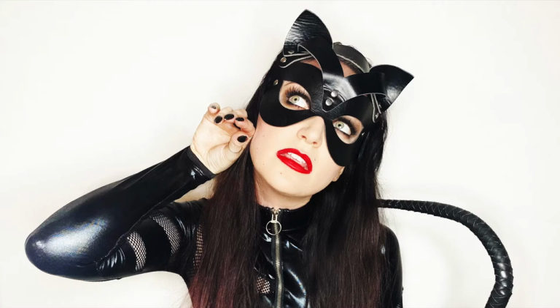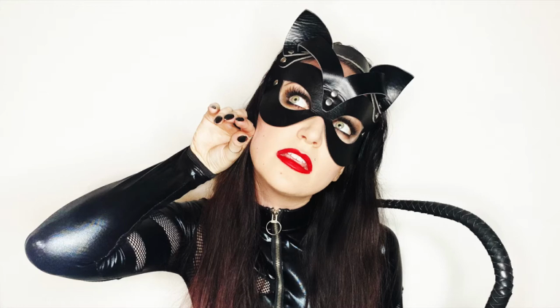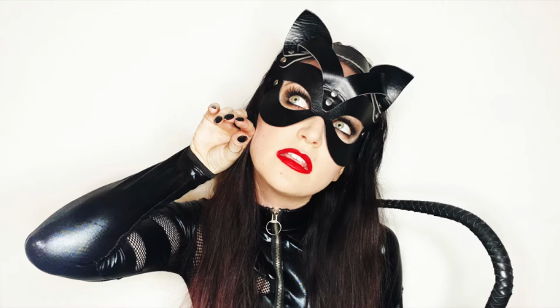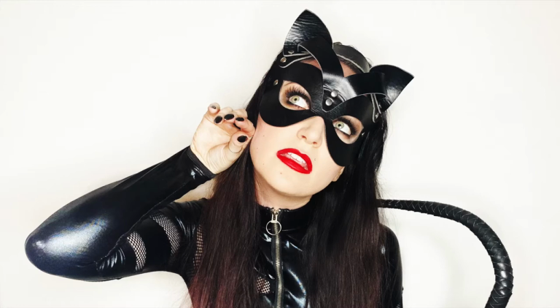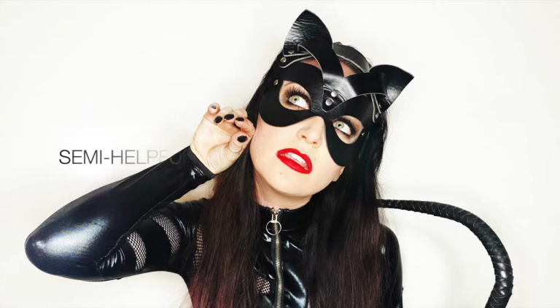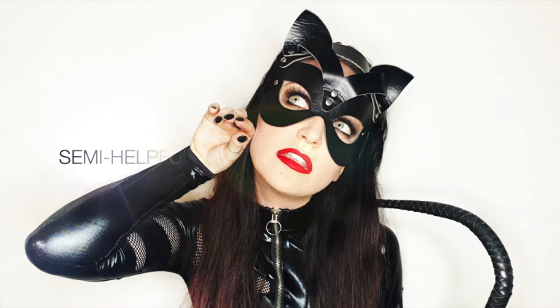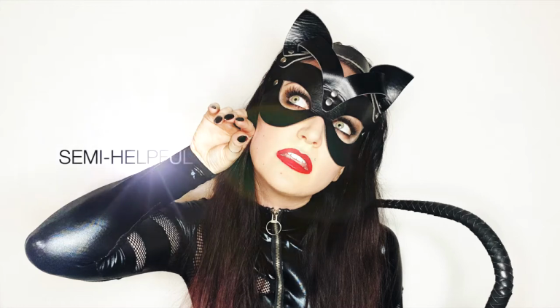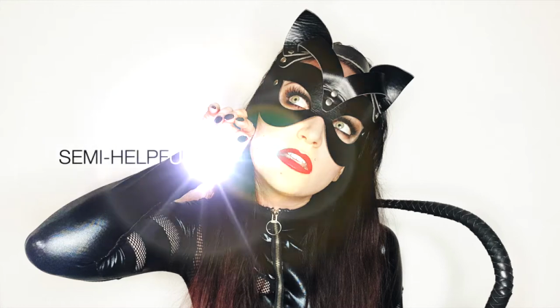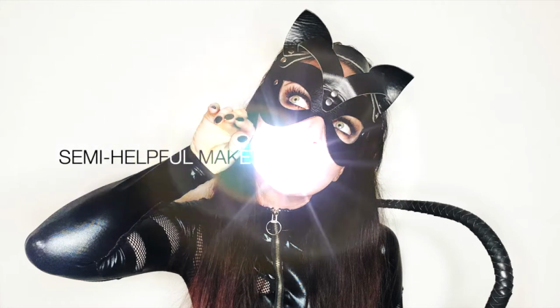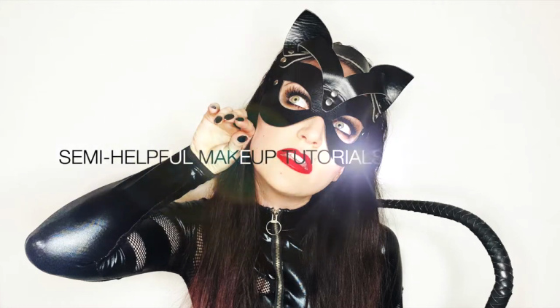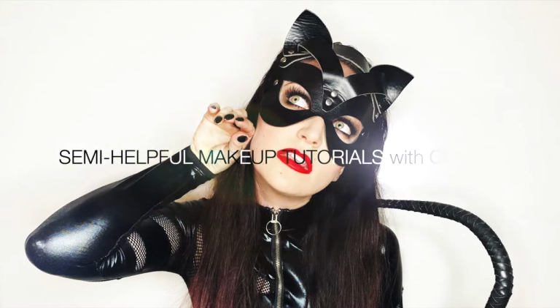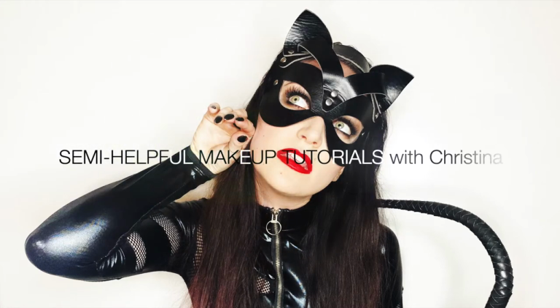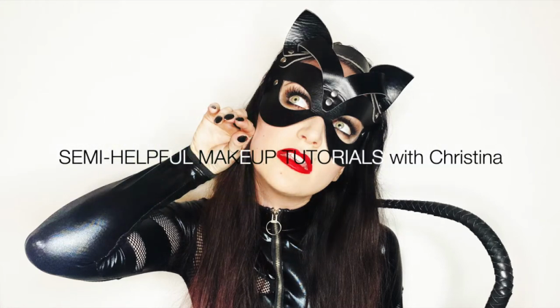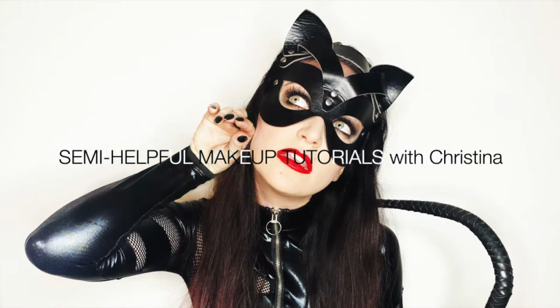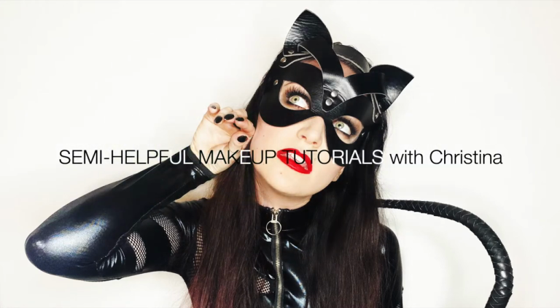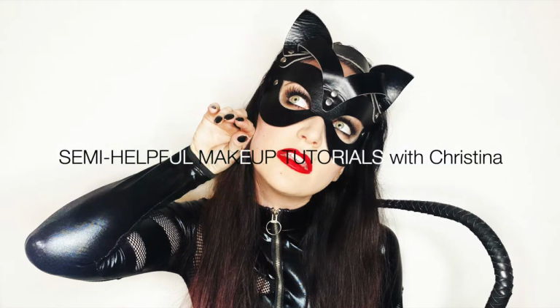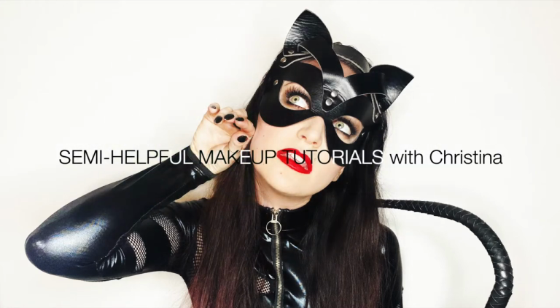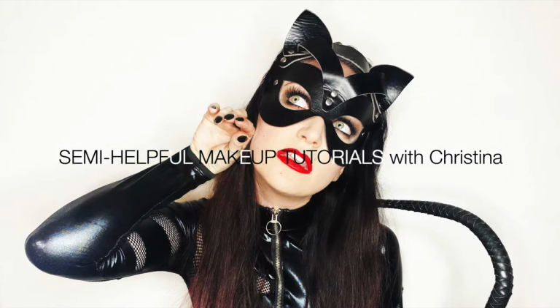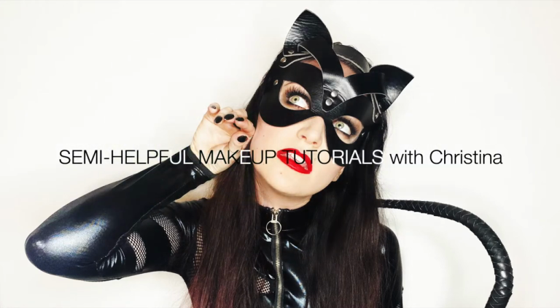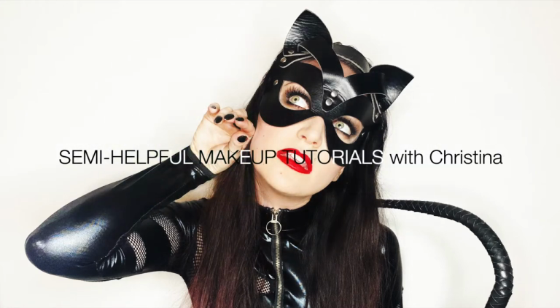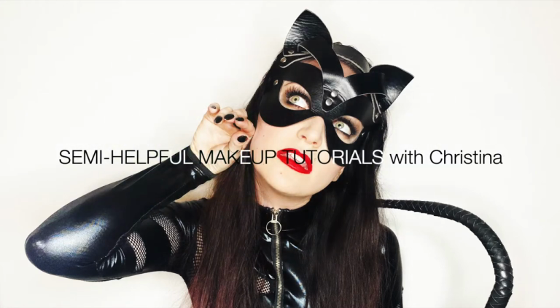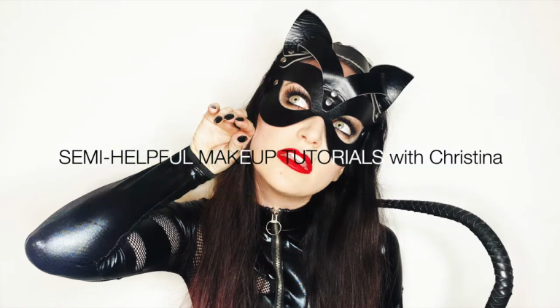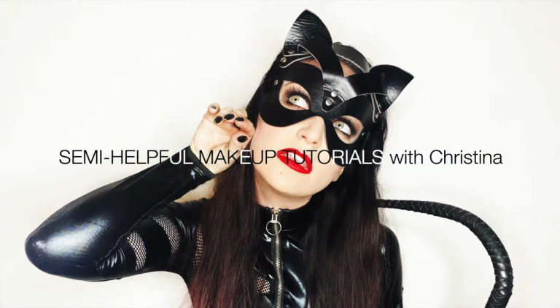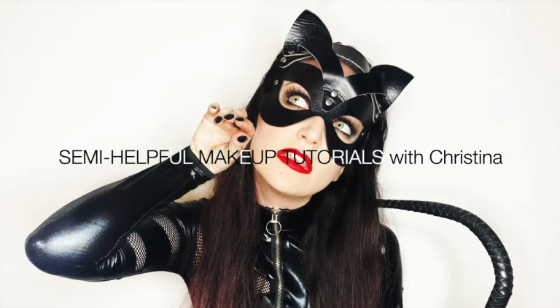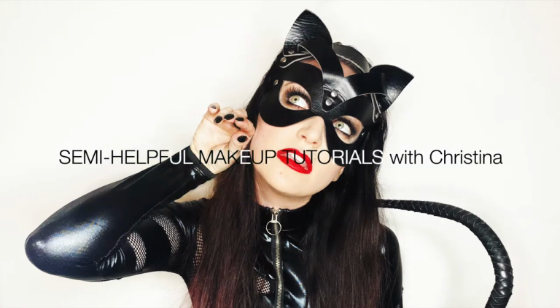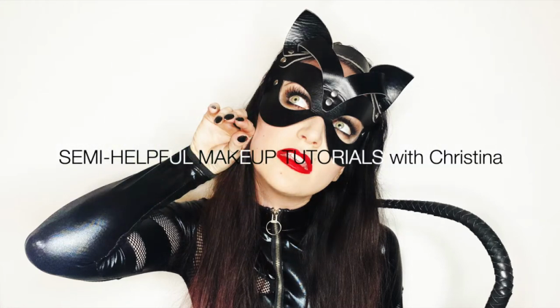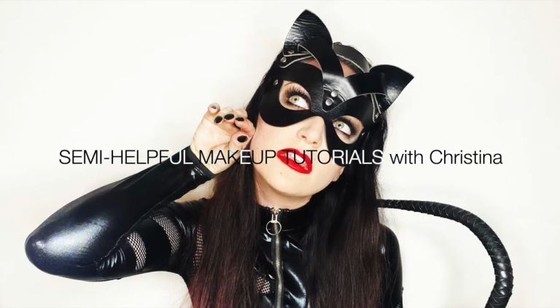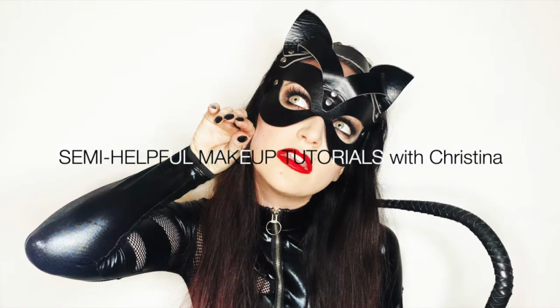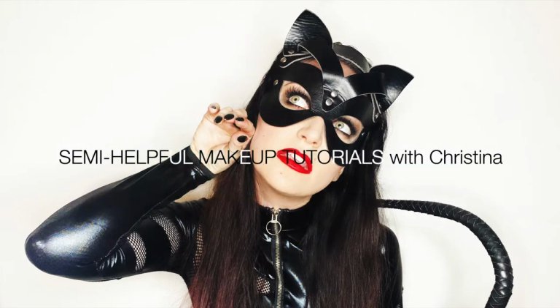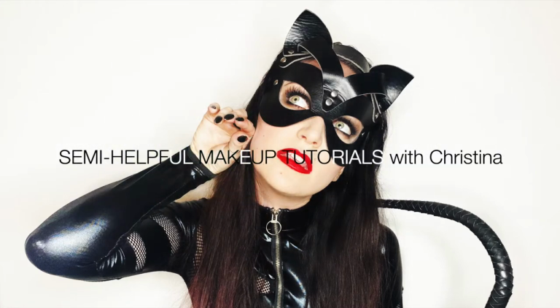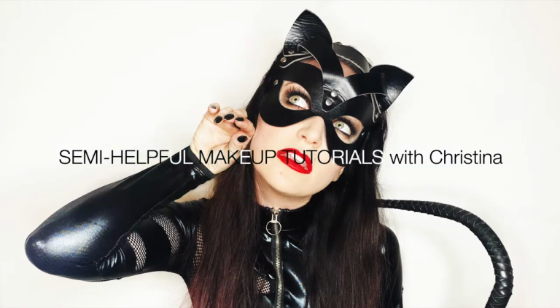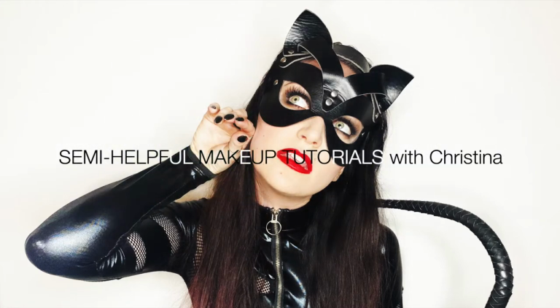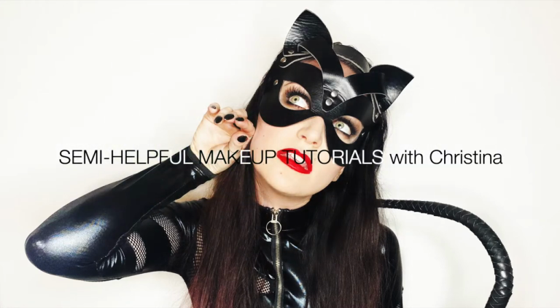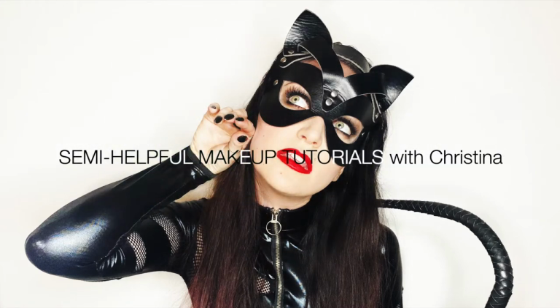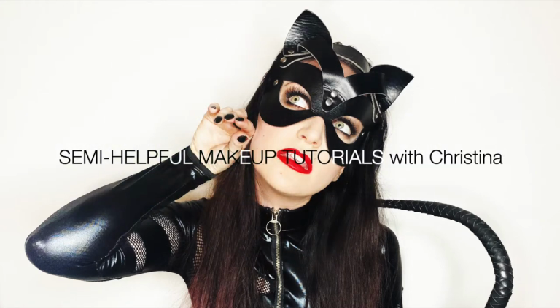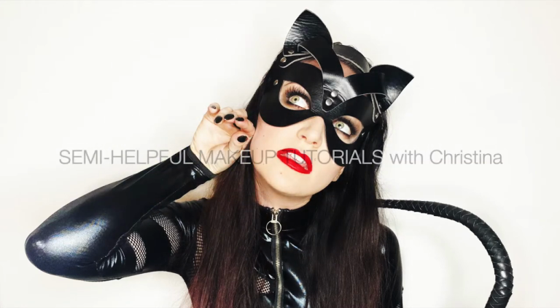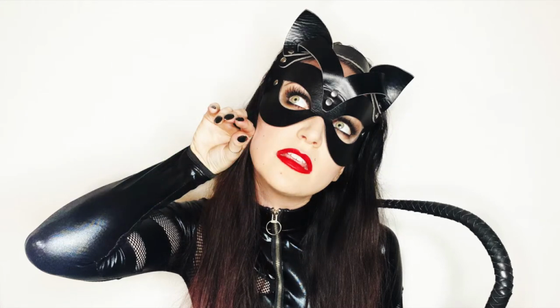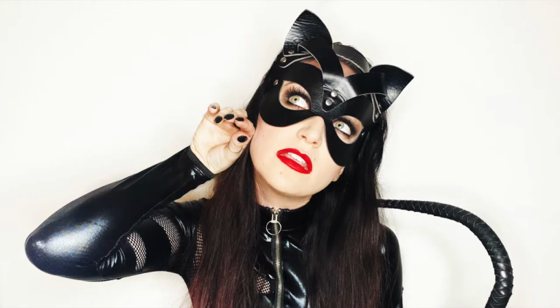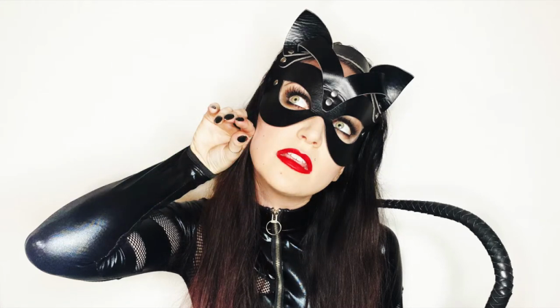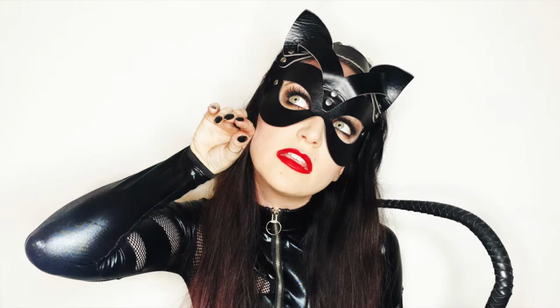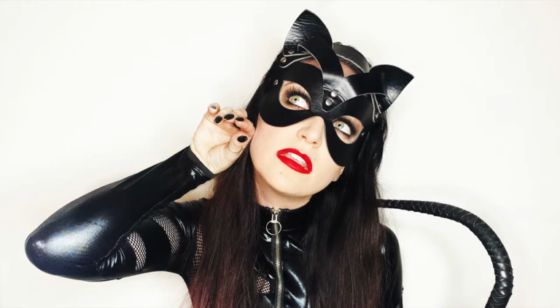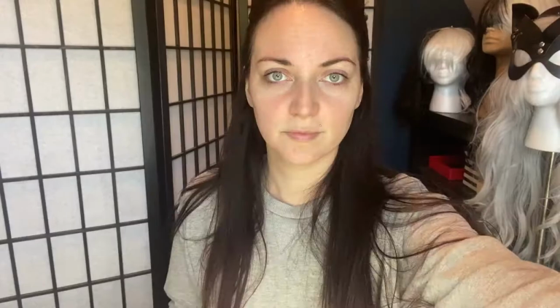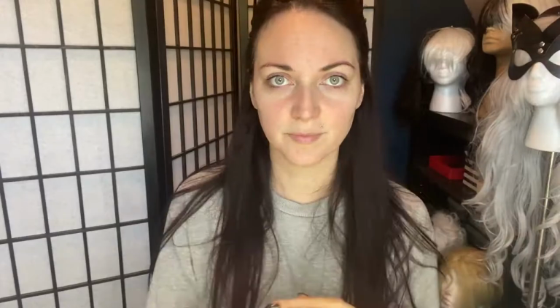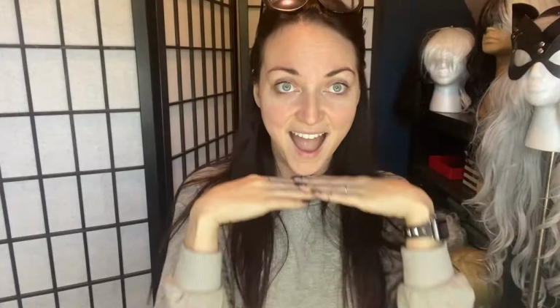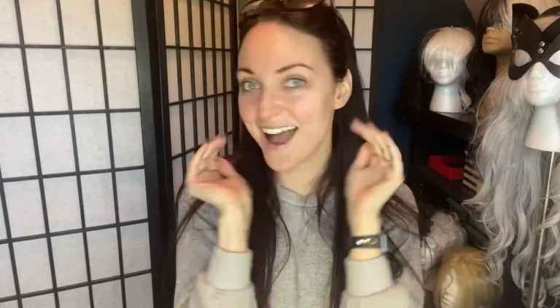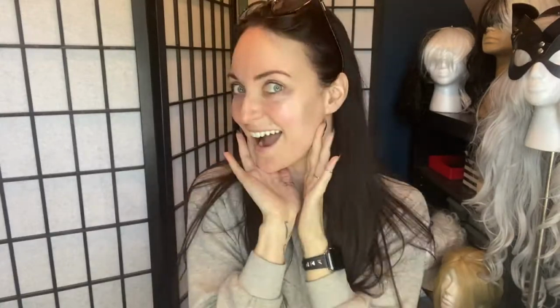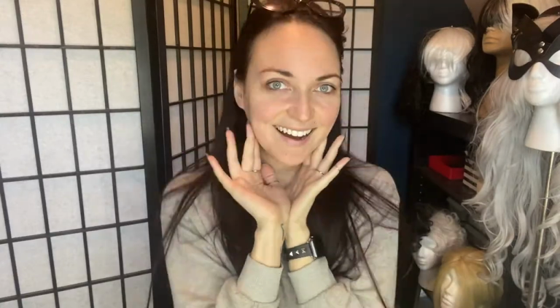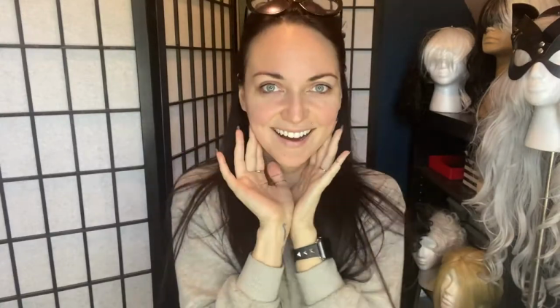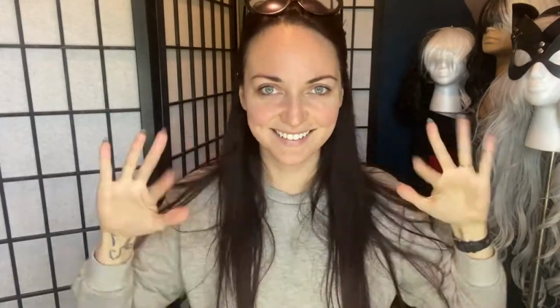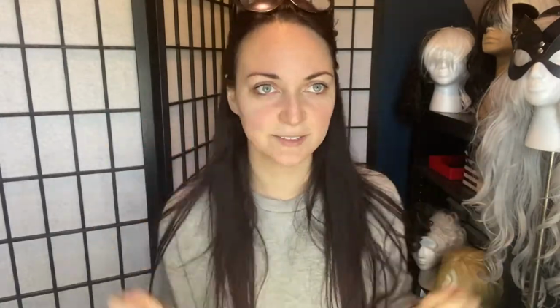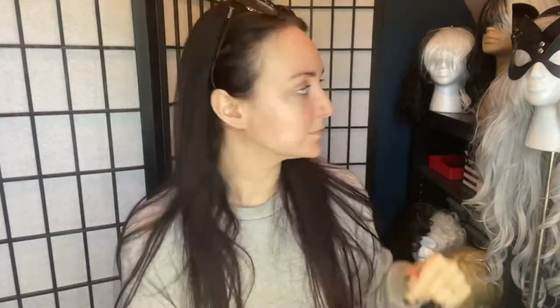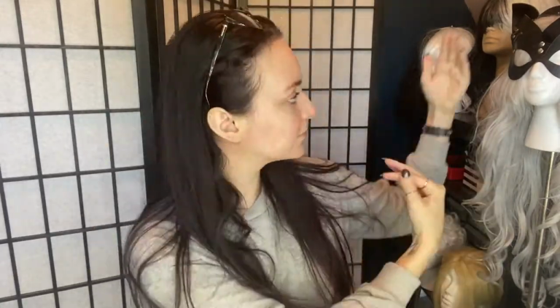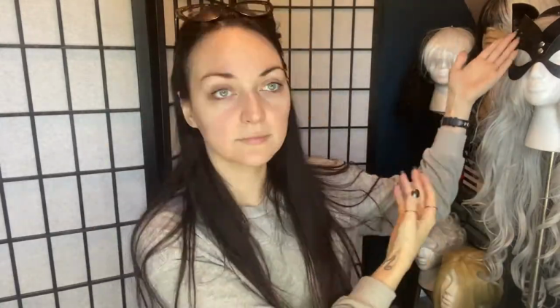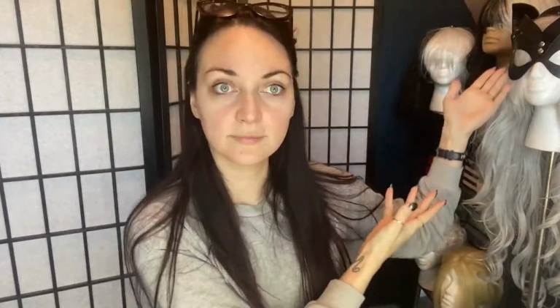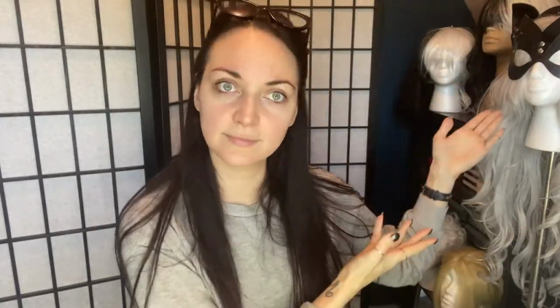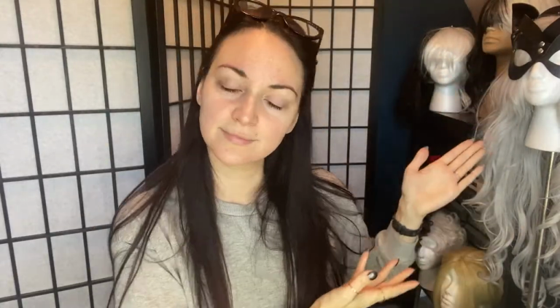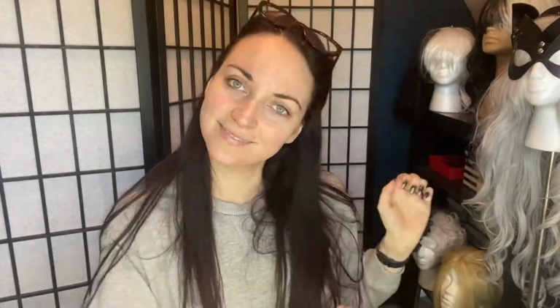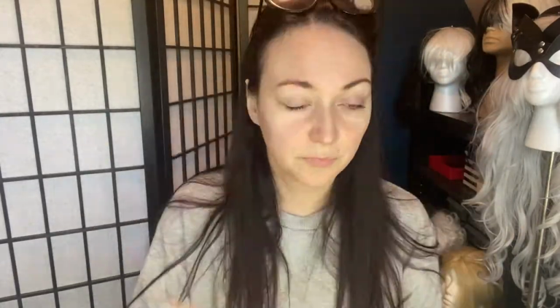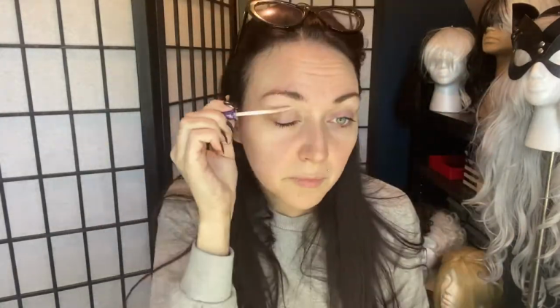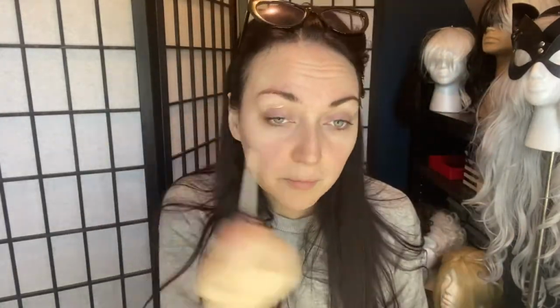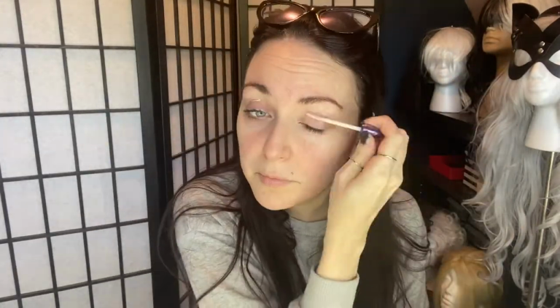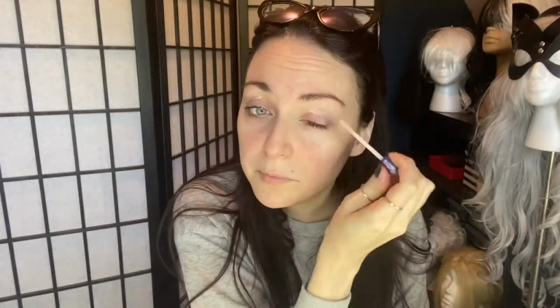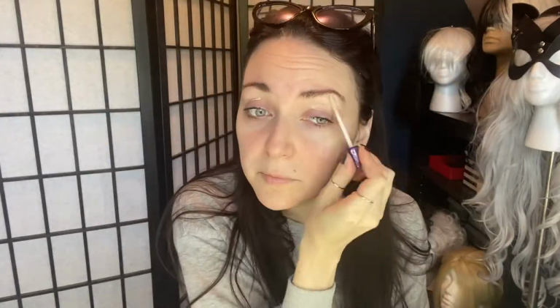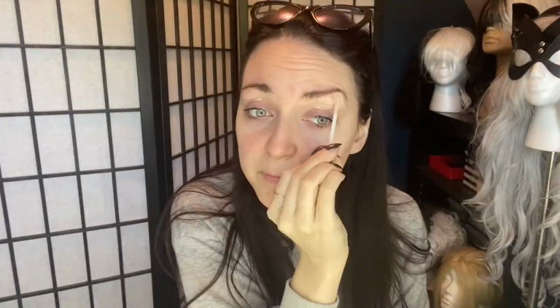Welcome to Semi-Helpful Makeup Tutorials with Christina. I'm Christina and today we are doing a Catwoman look.